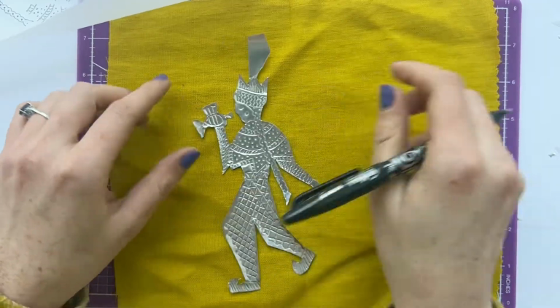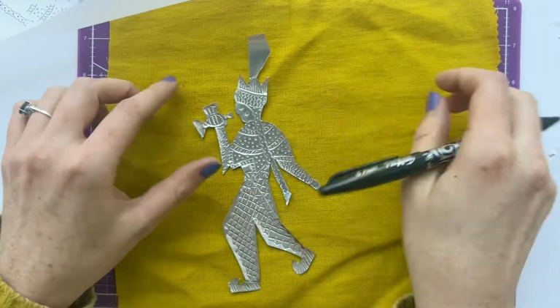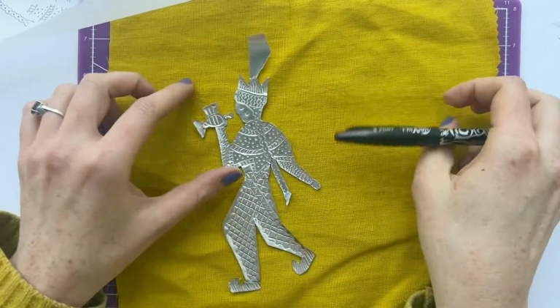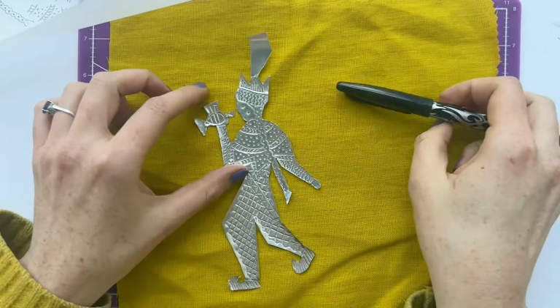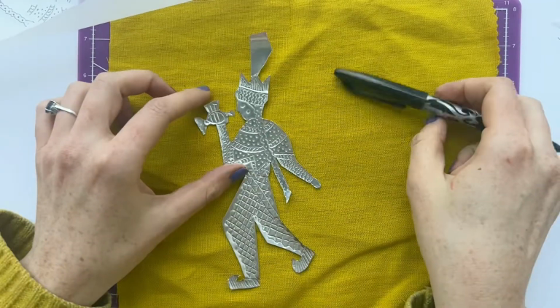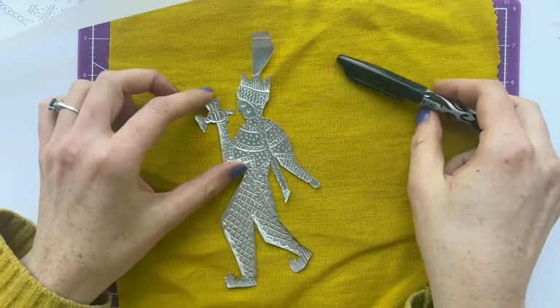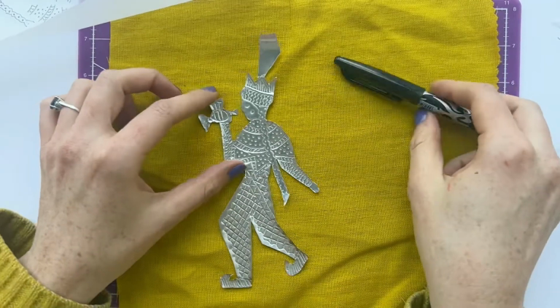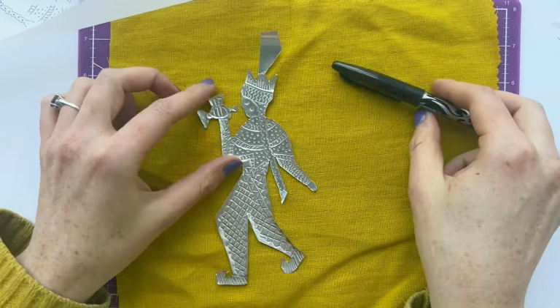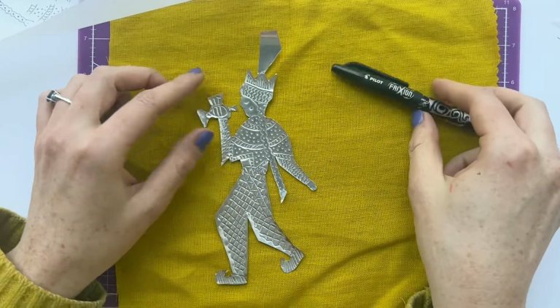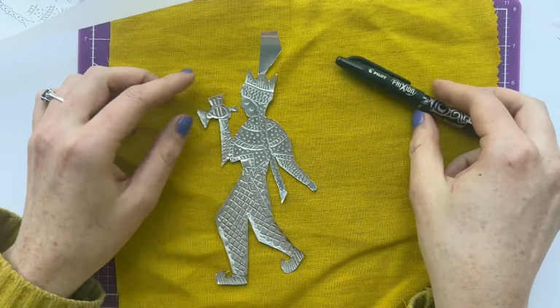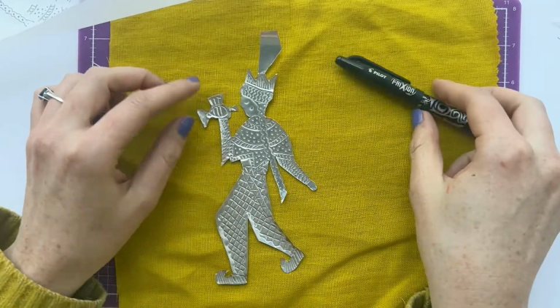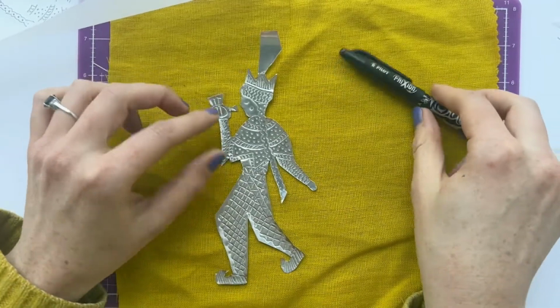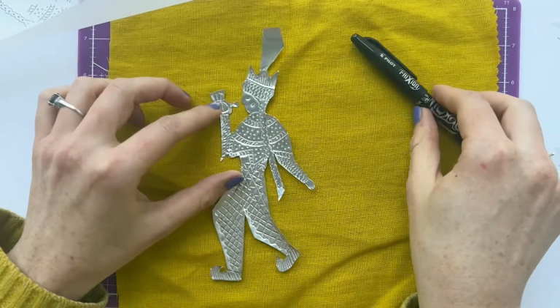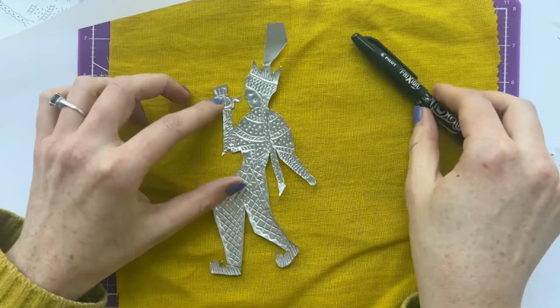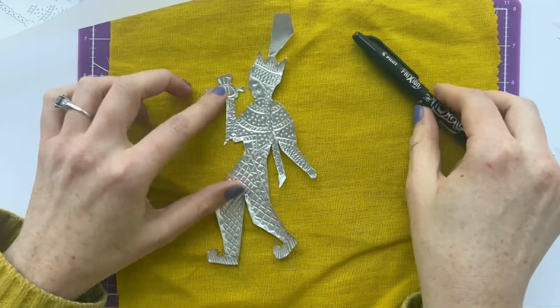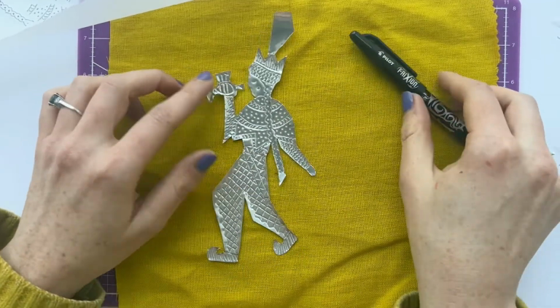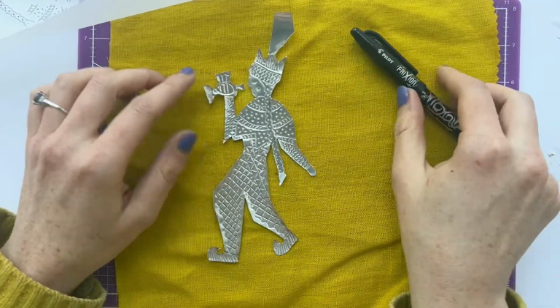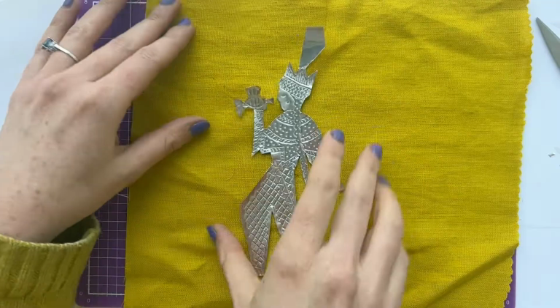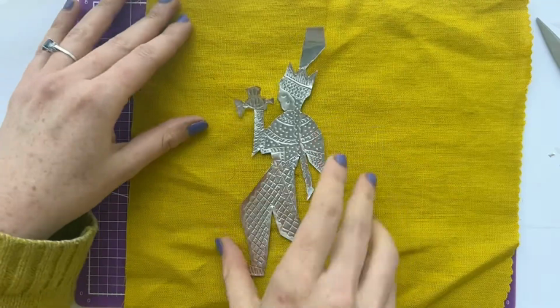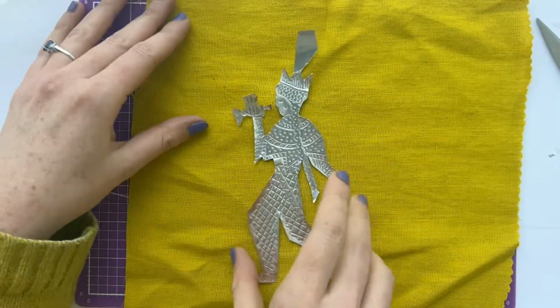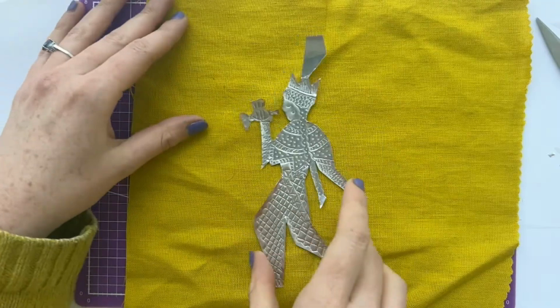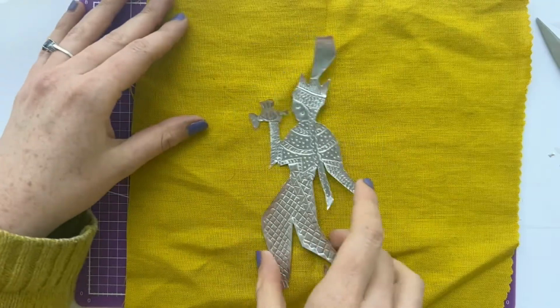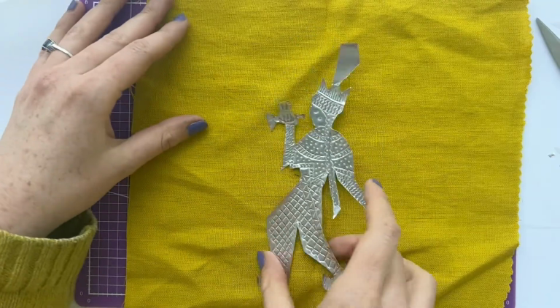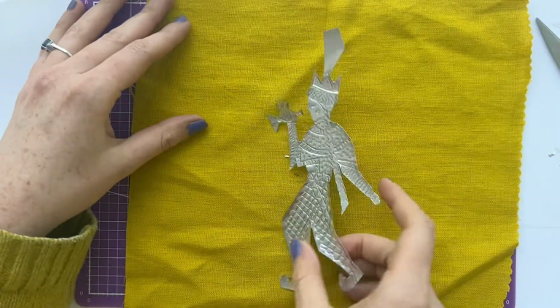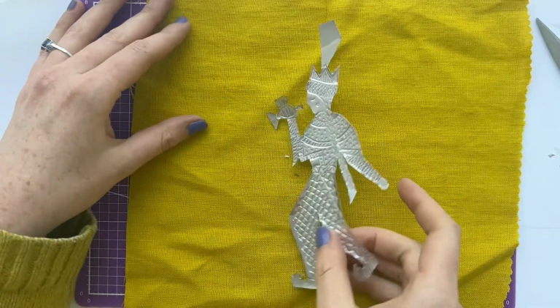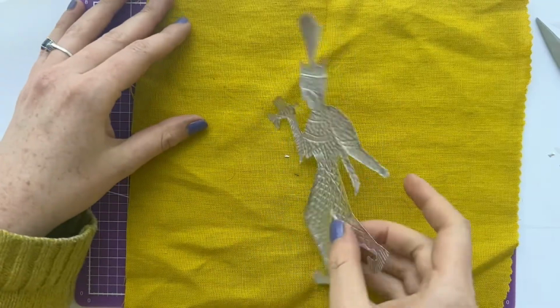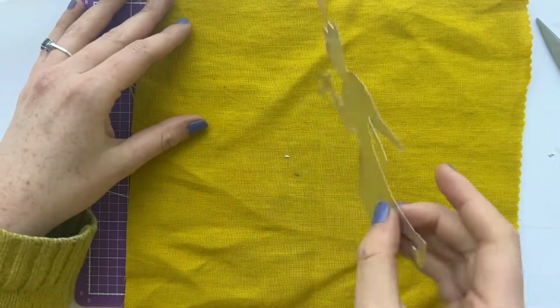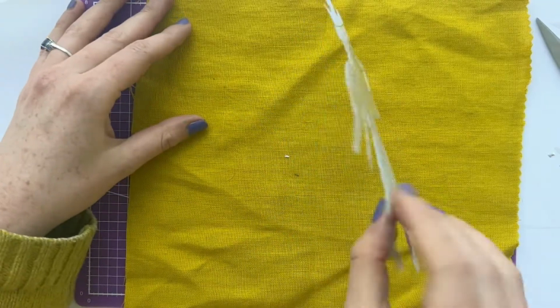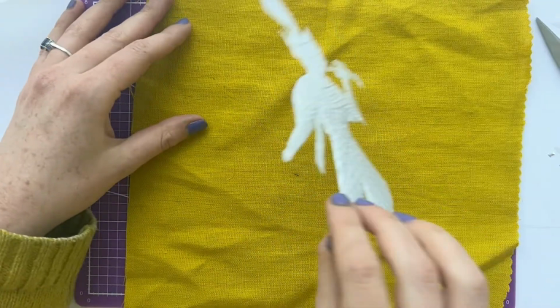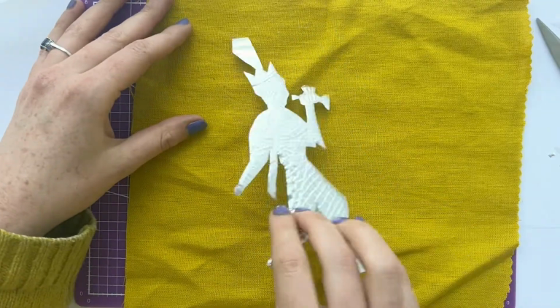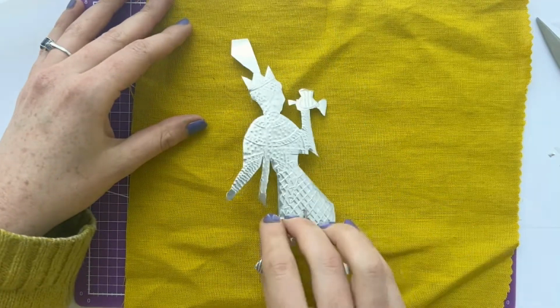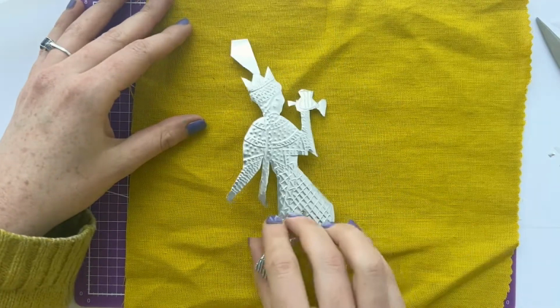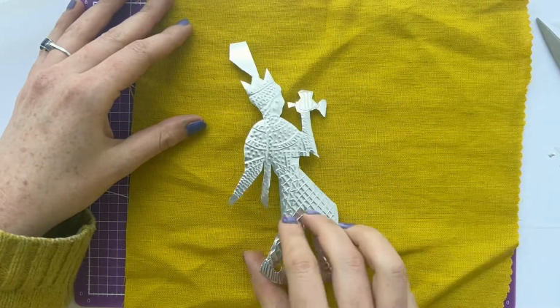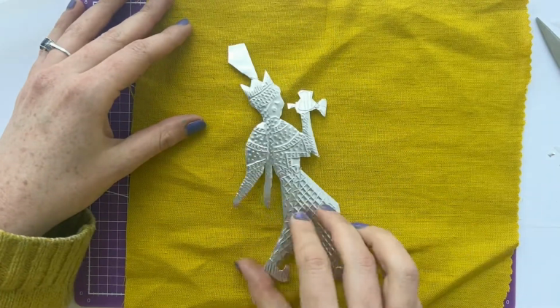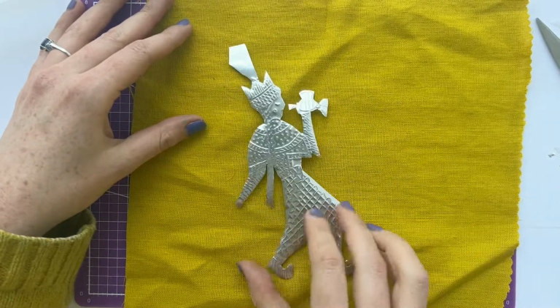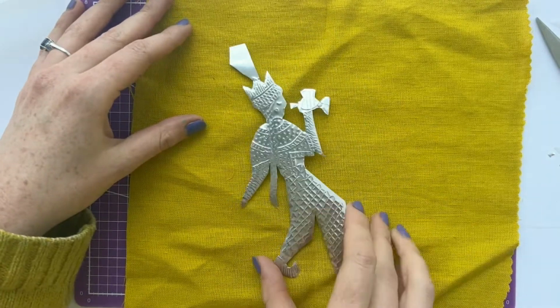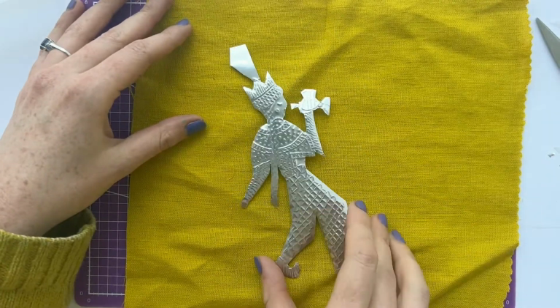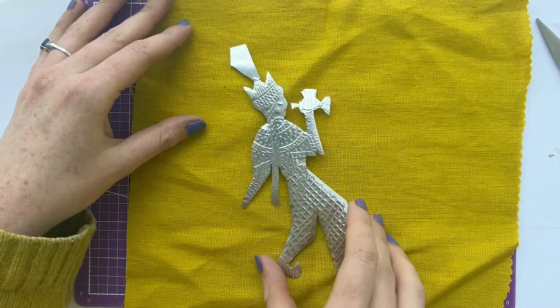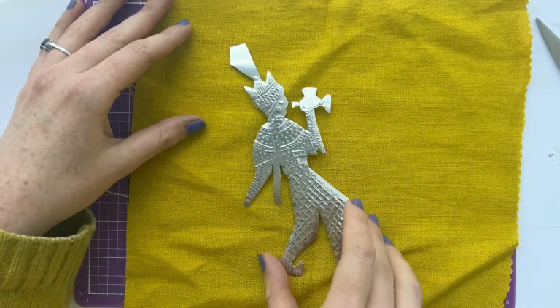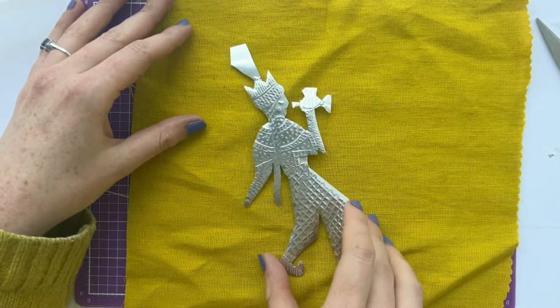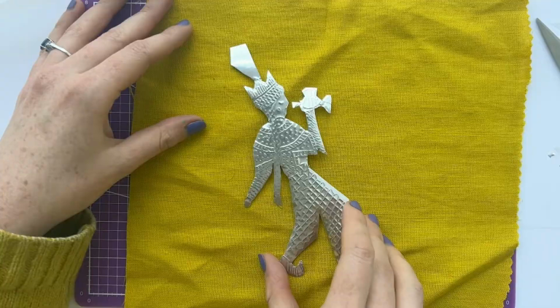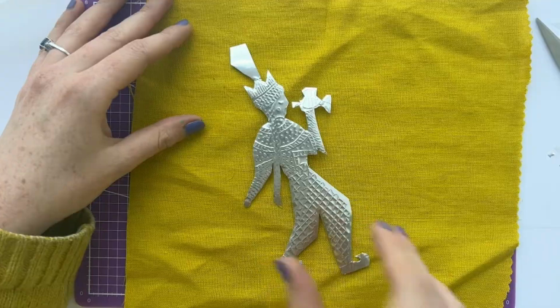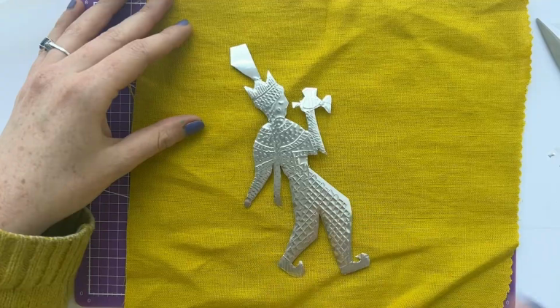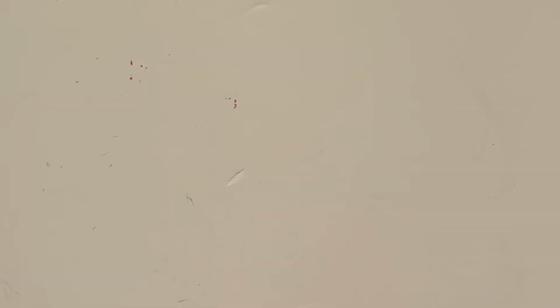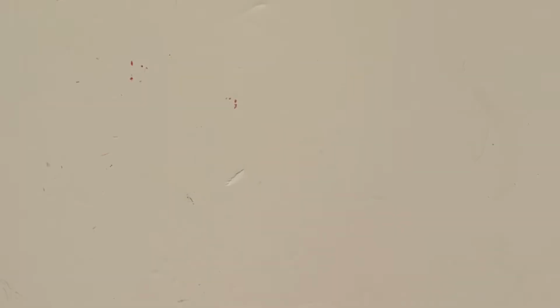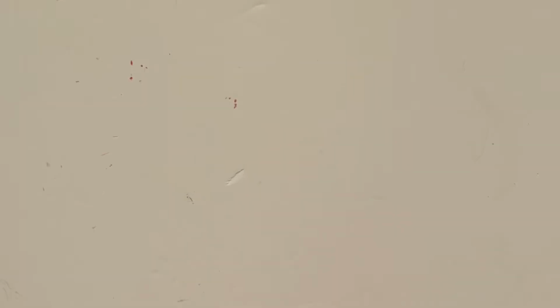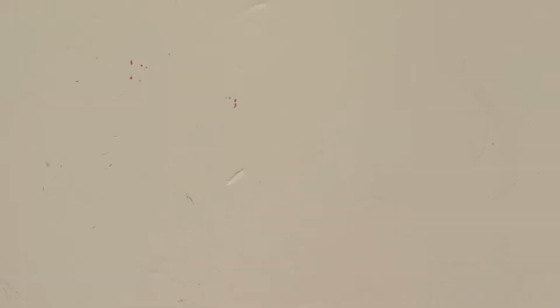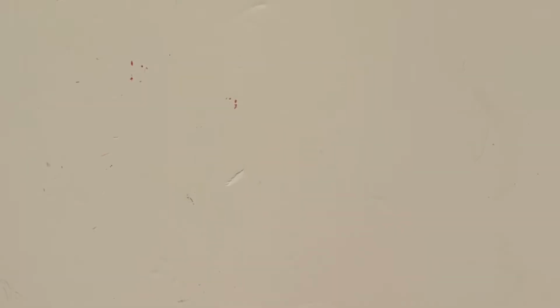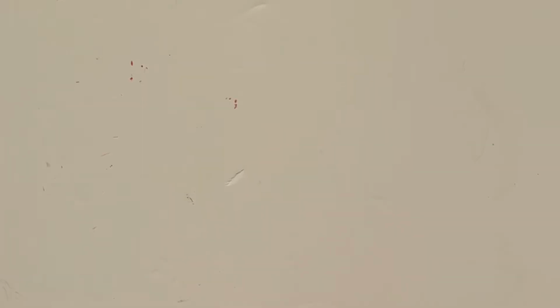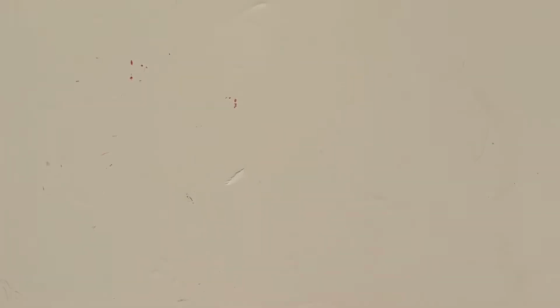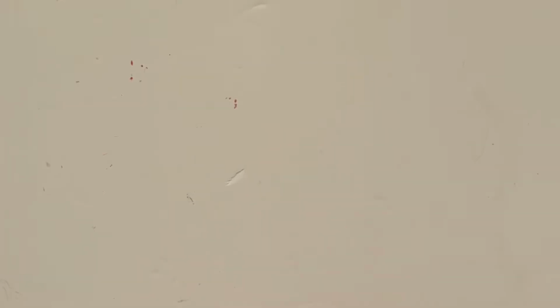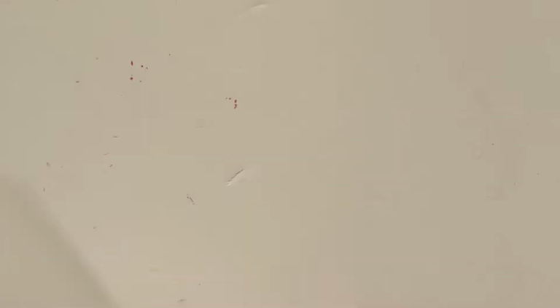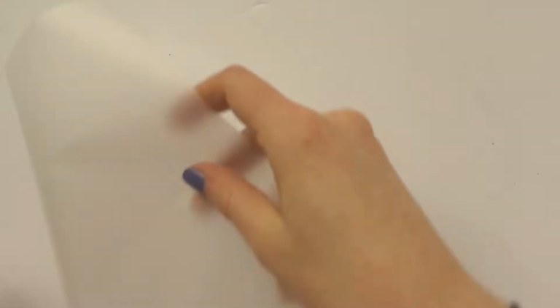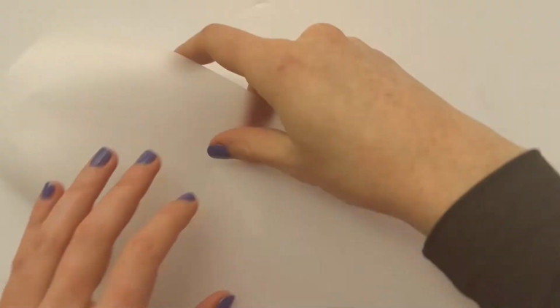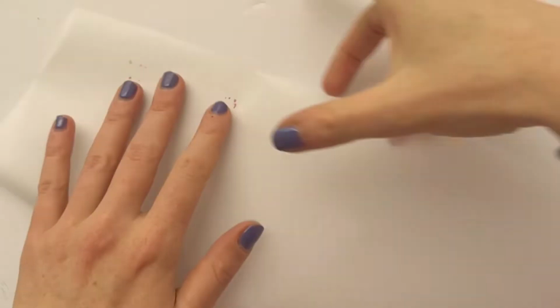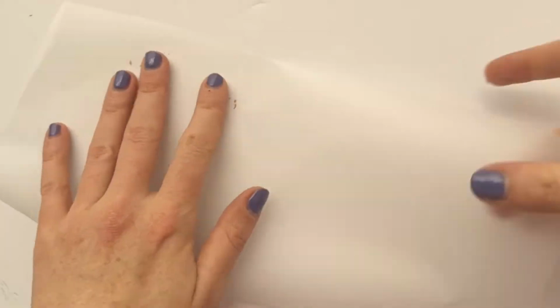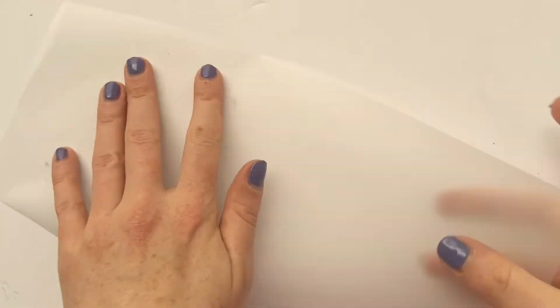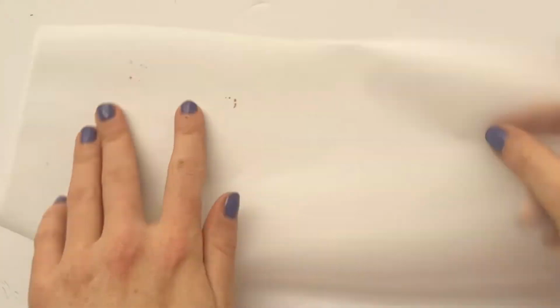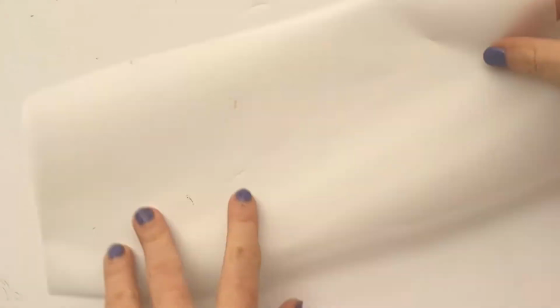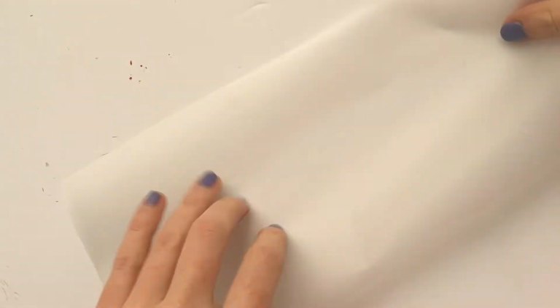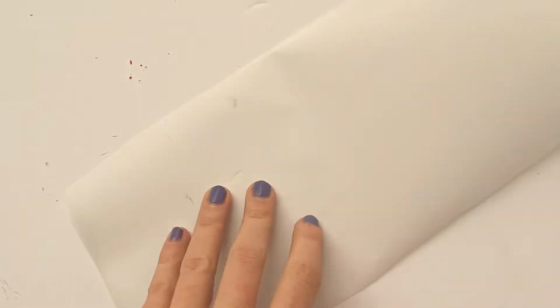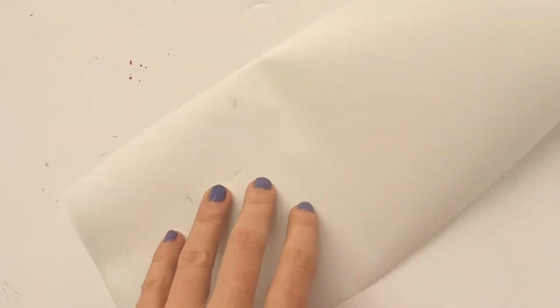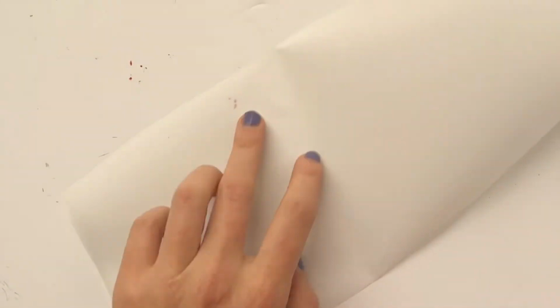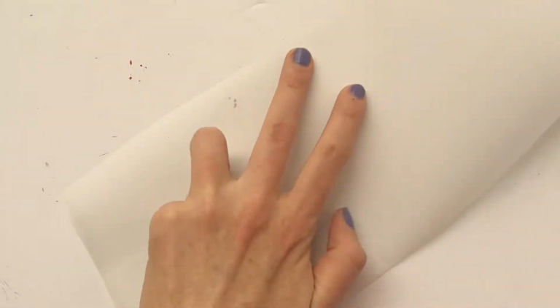And here we go — our fully embossed trumpet player. It's lovely how the embossing works on both sides.